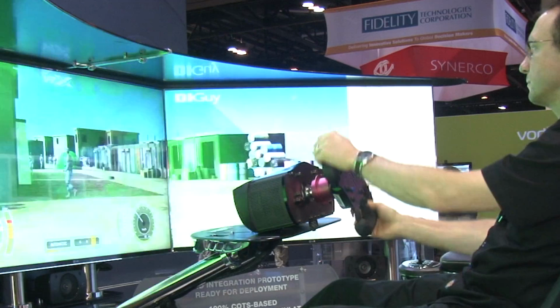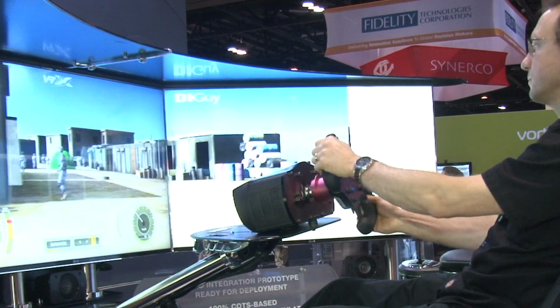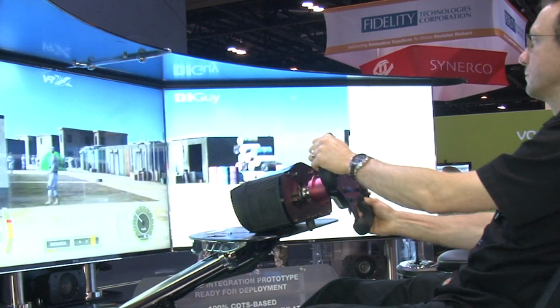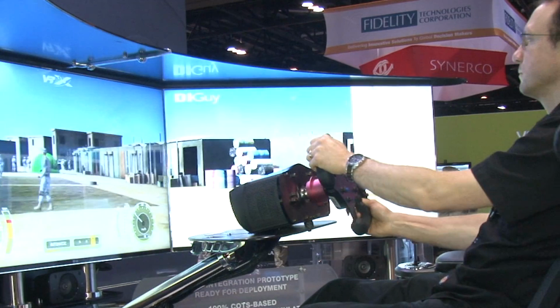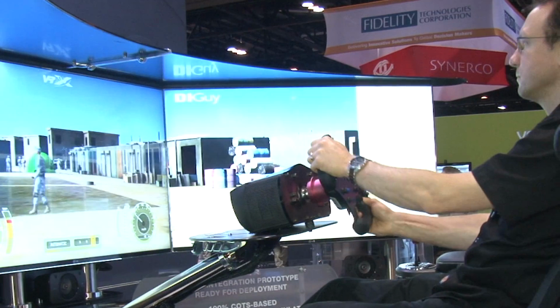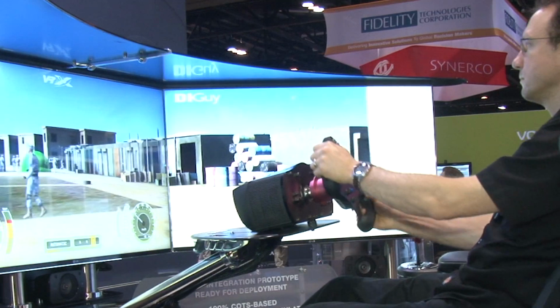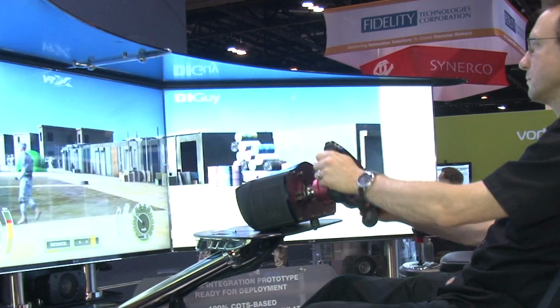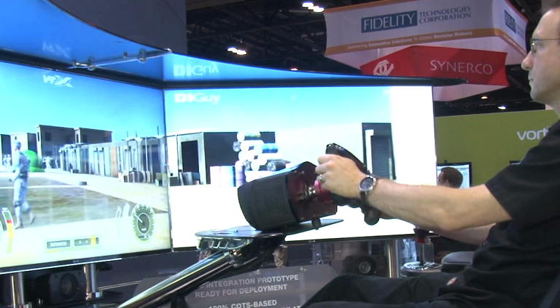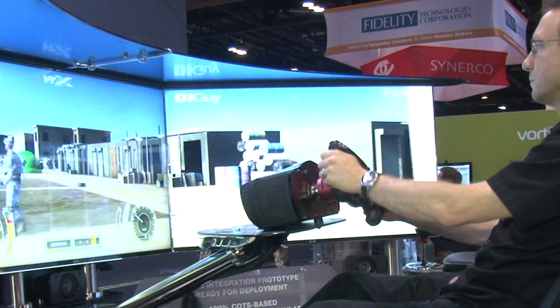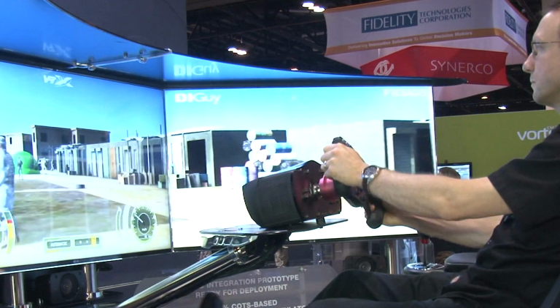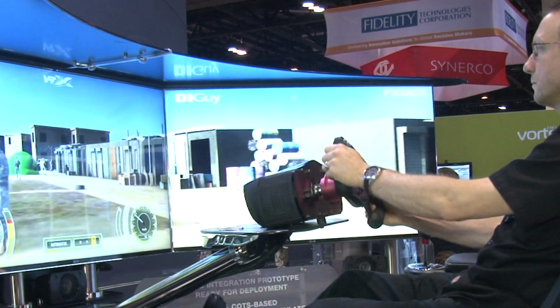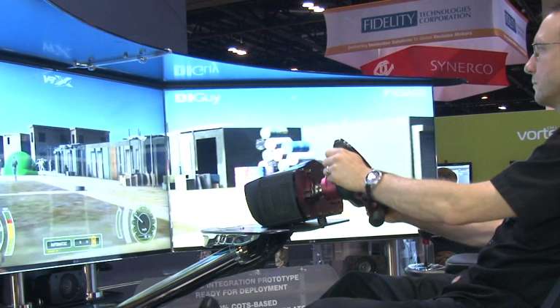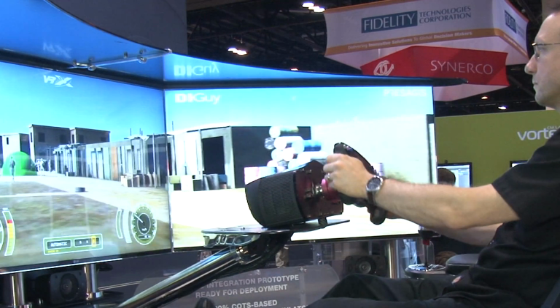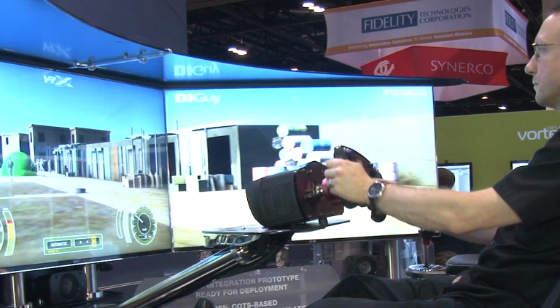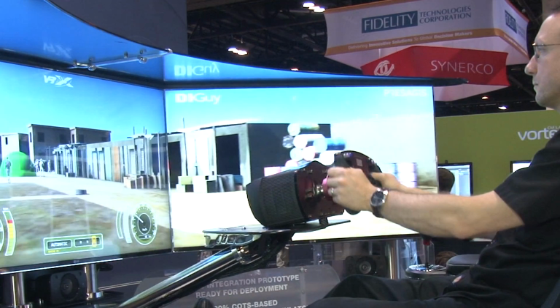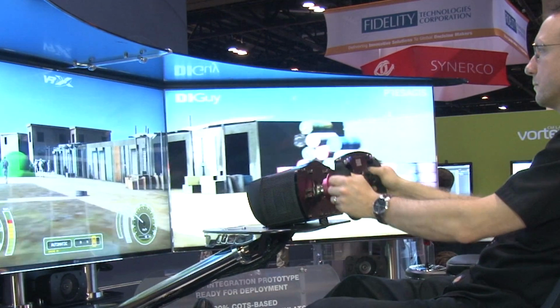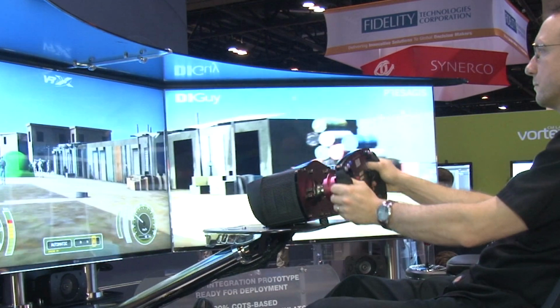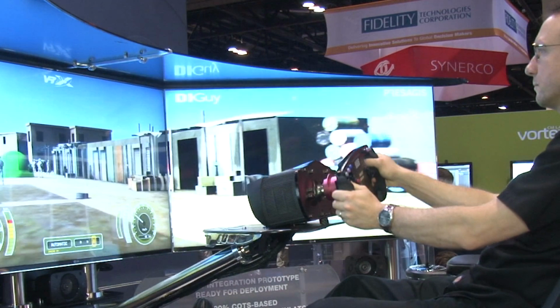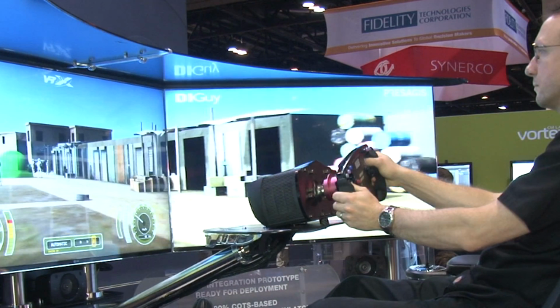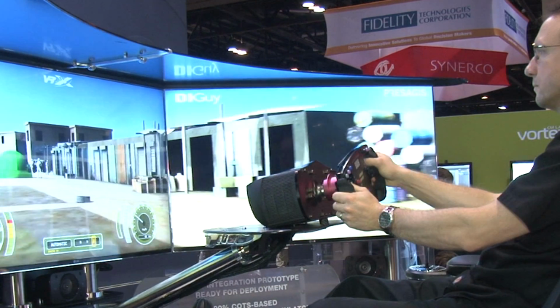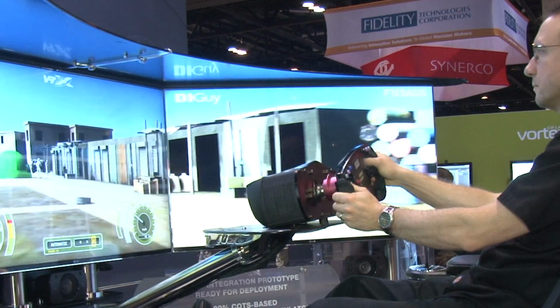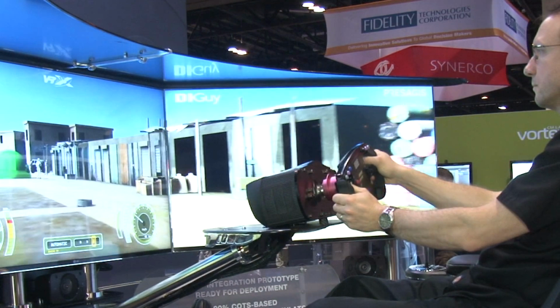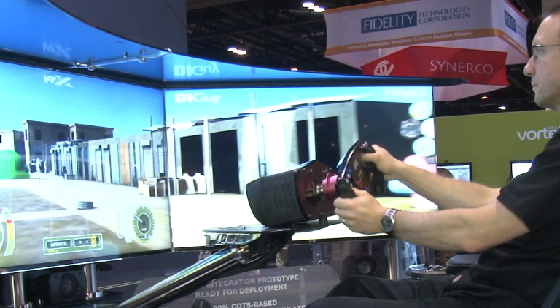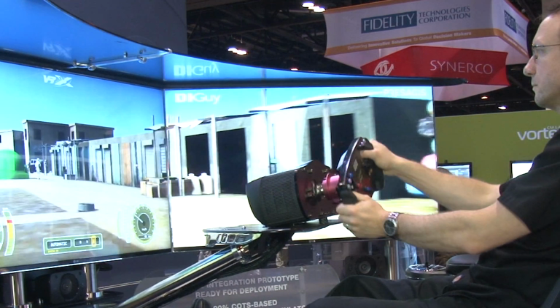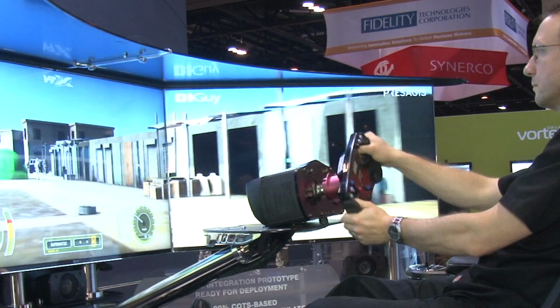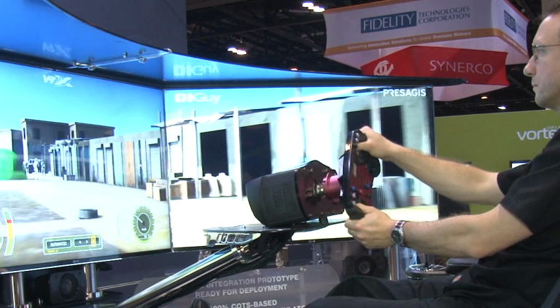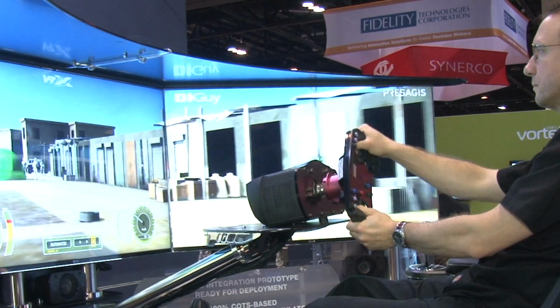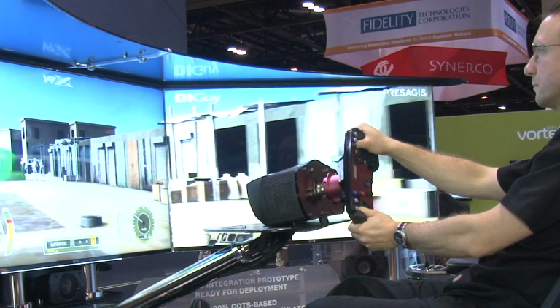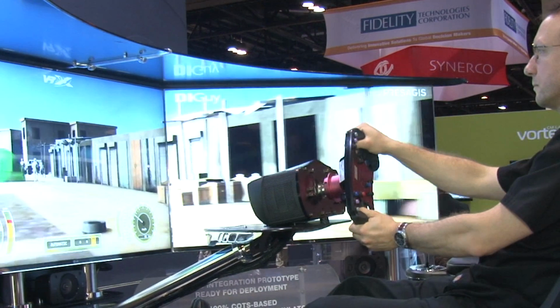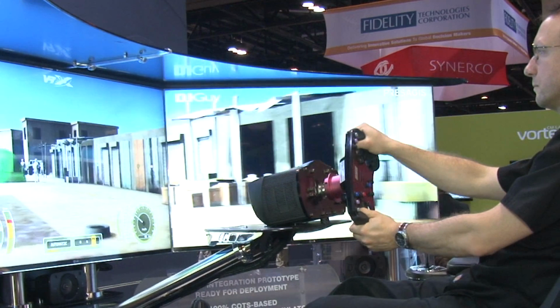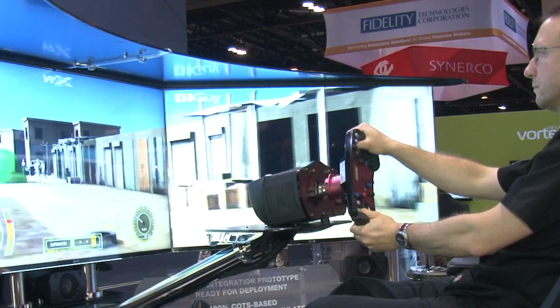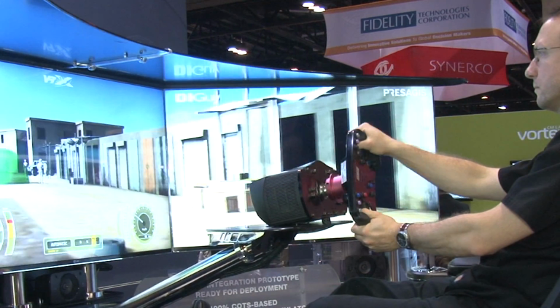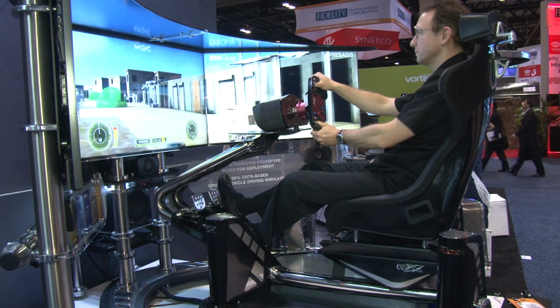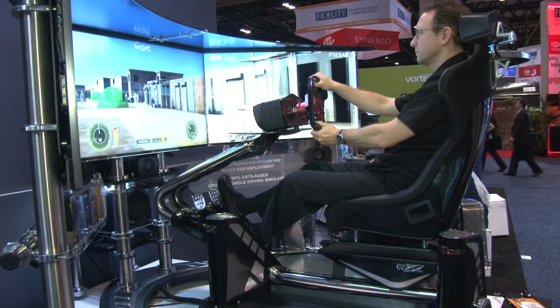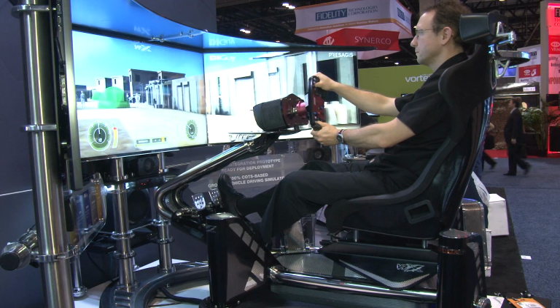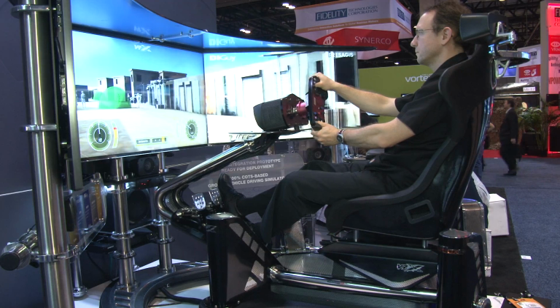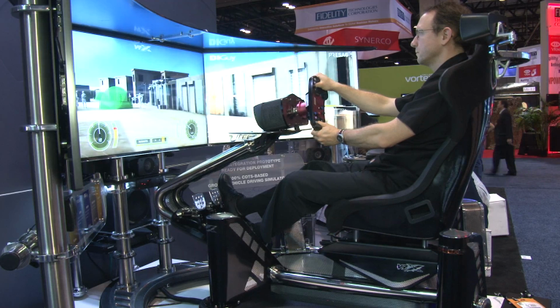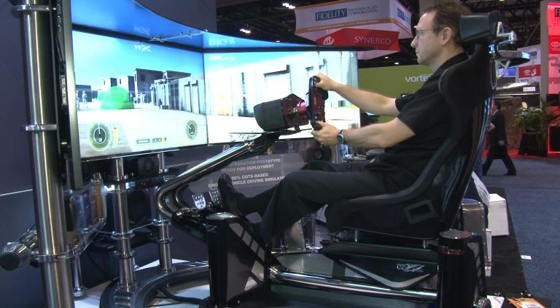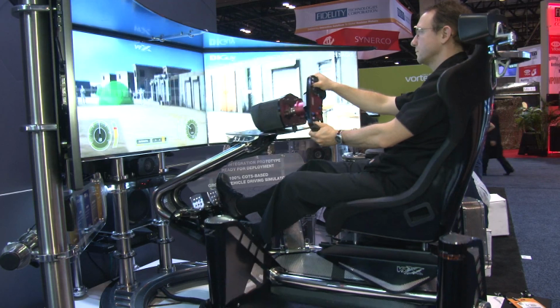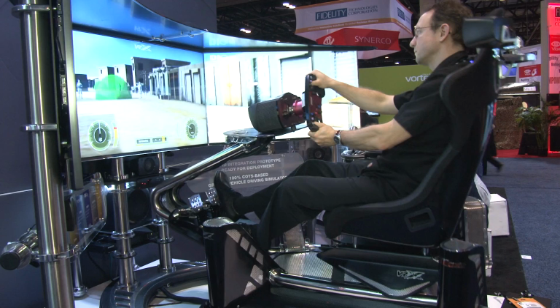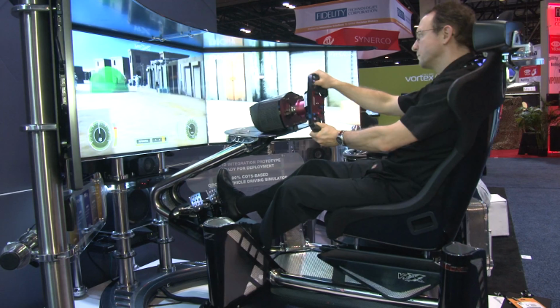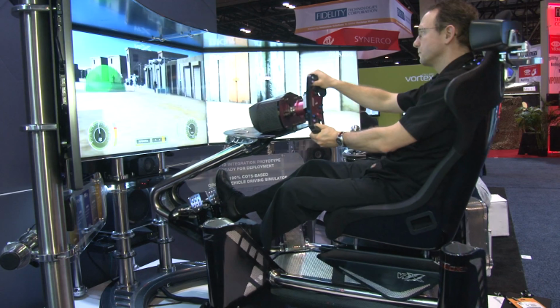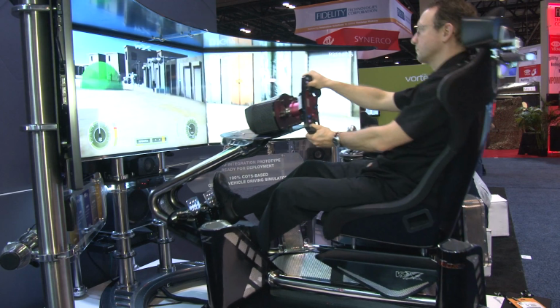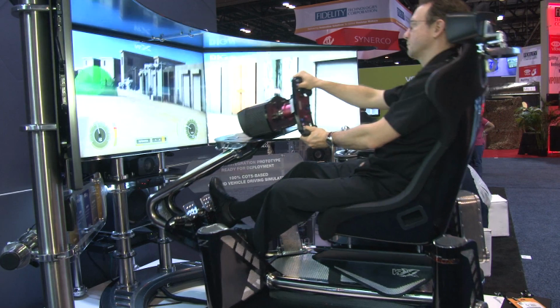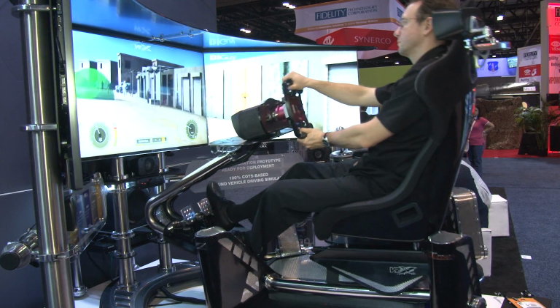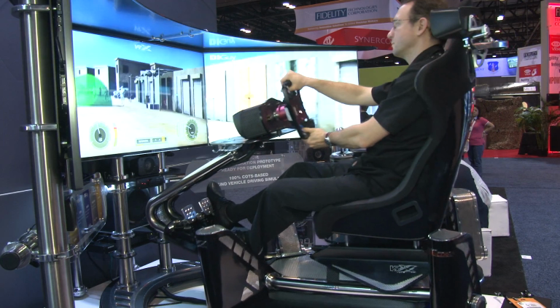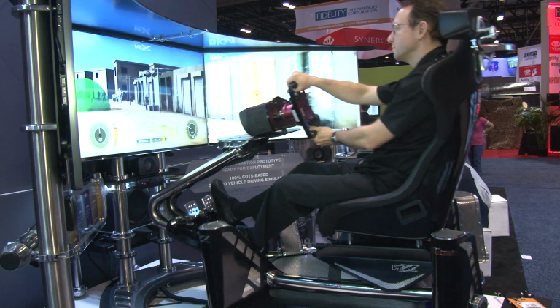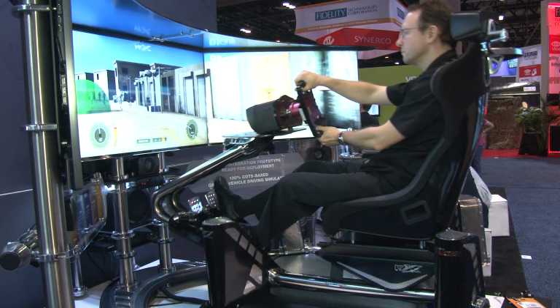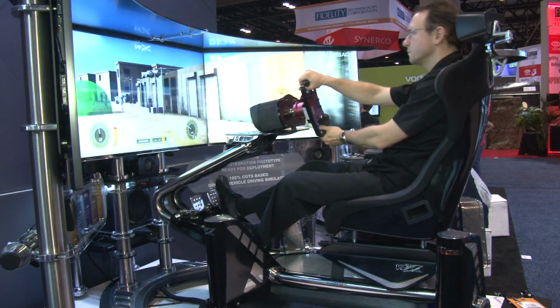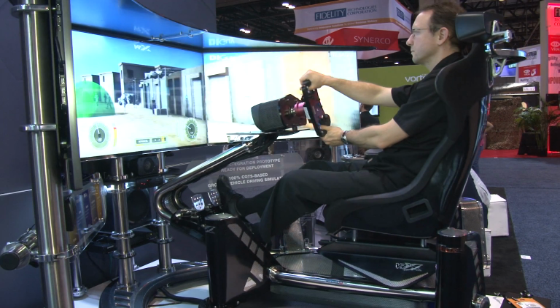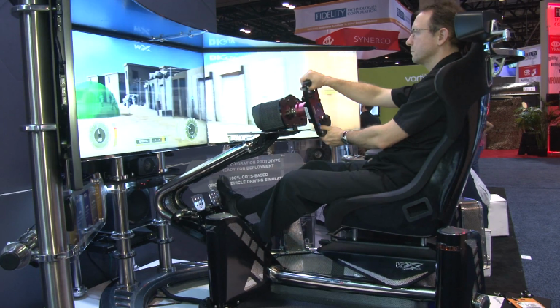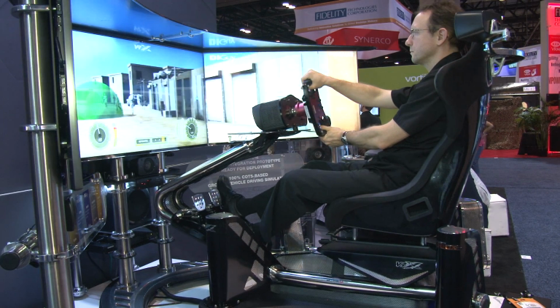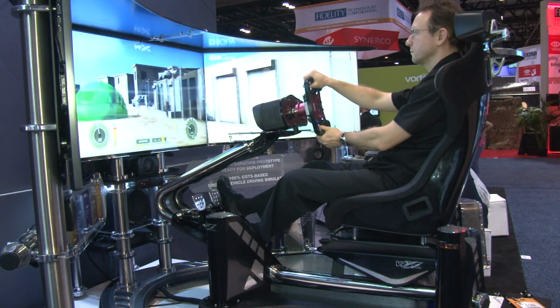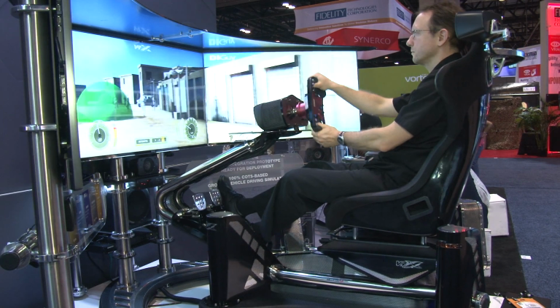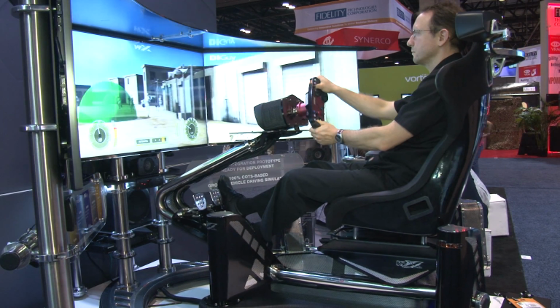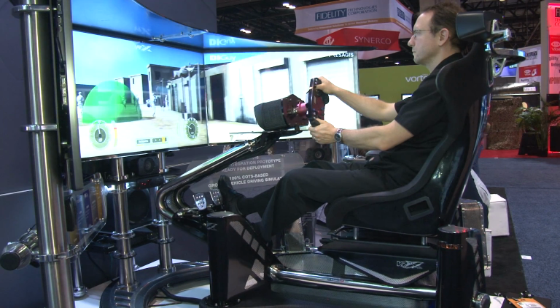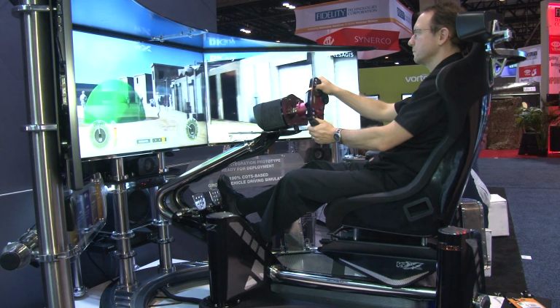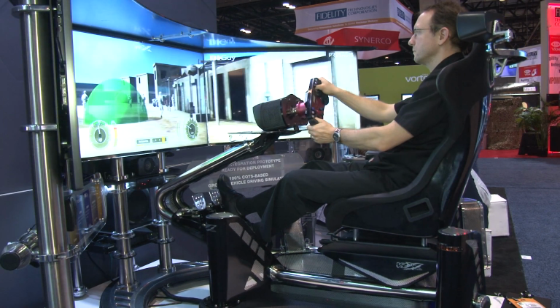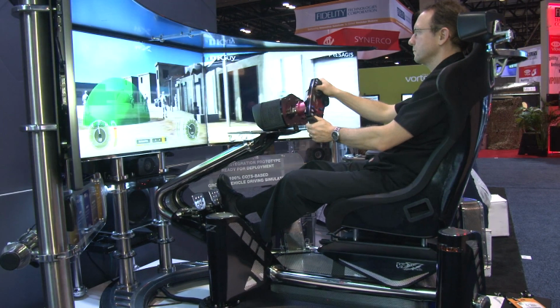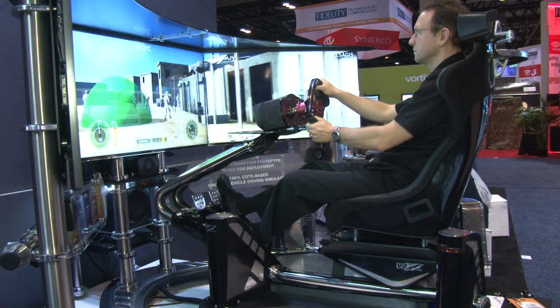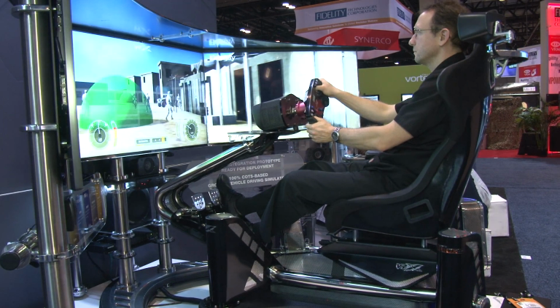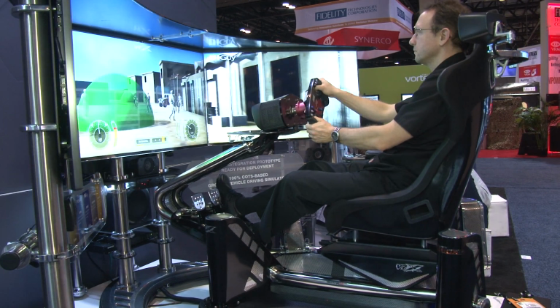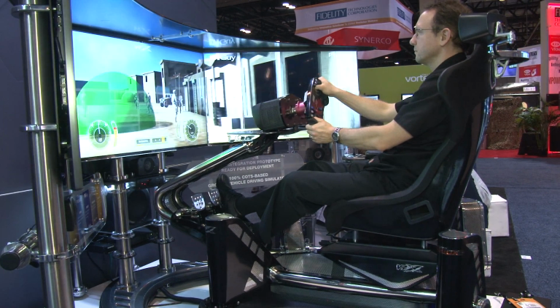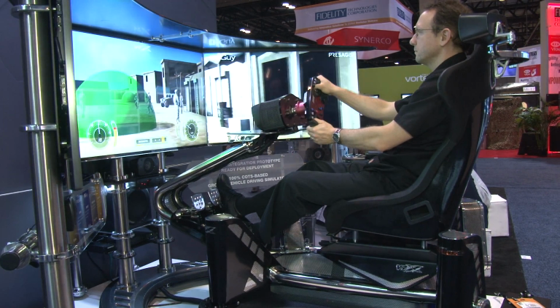The big complexity now is to get the right data, get the right scenario, get the right vehicle, to match the needs of their customers.